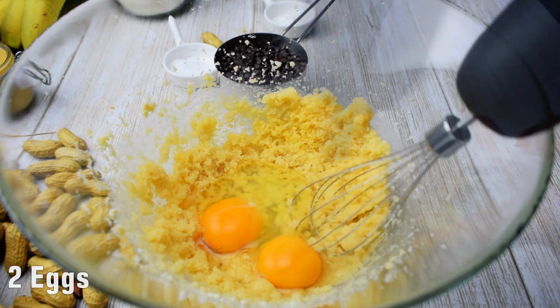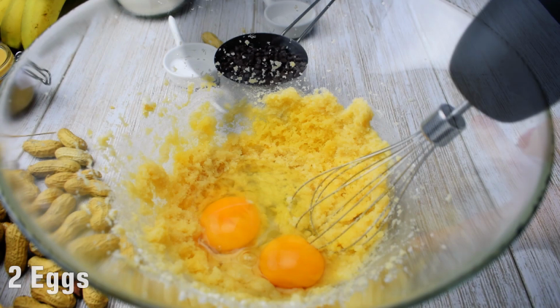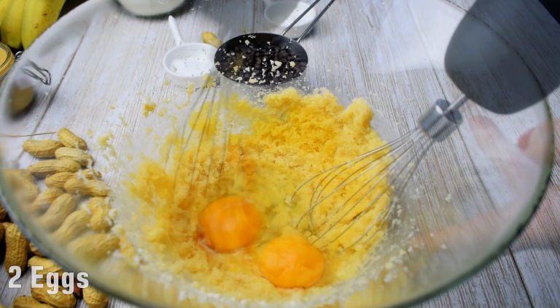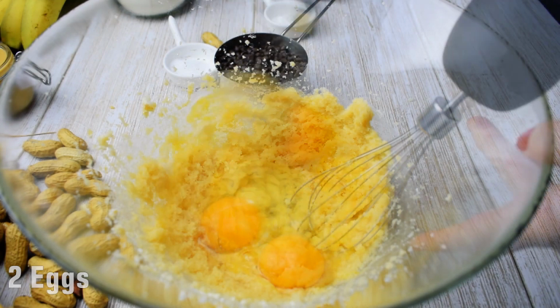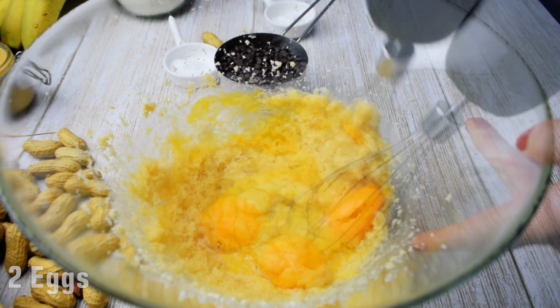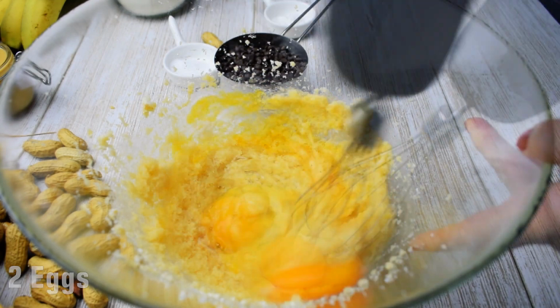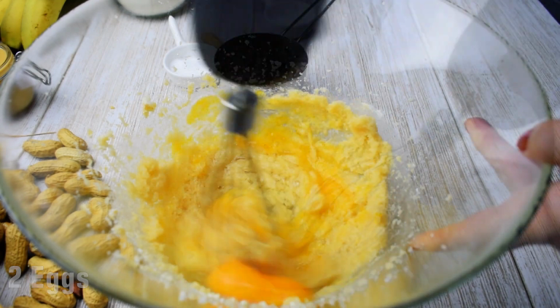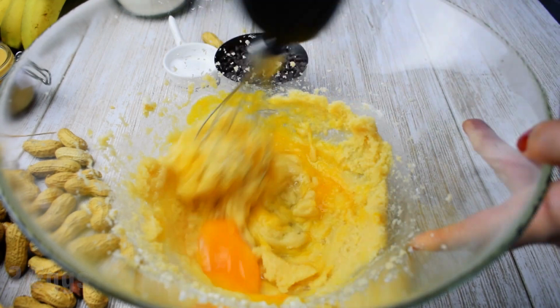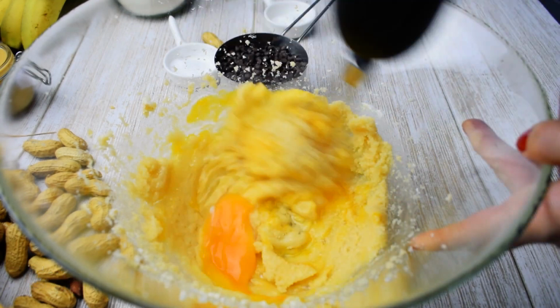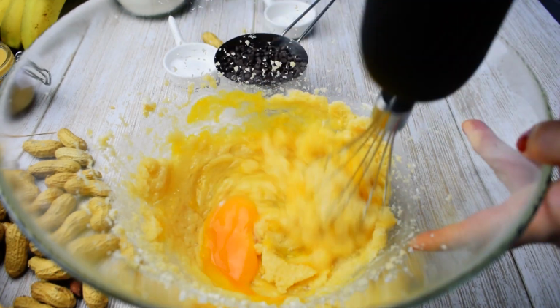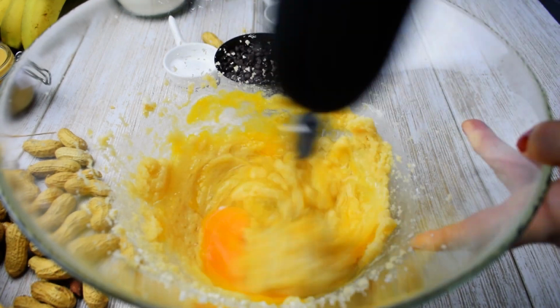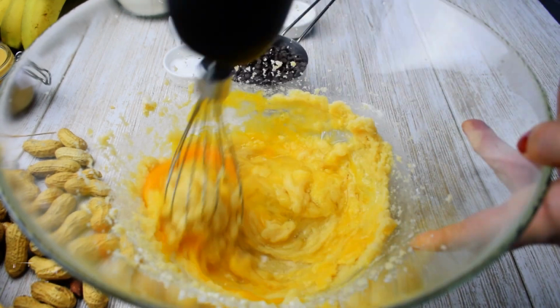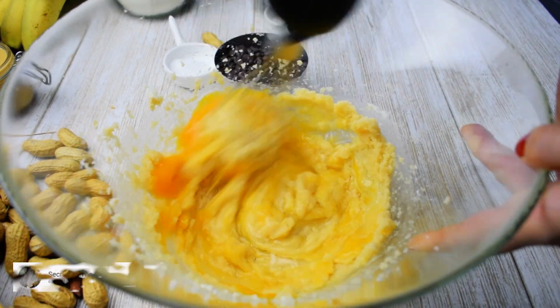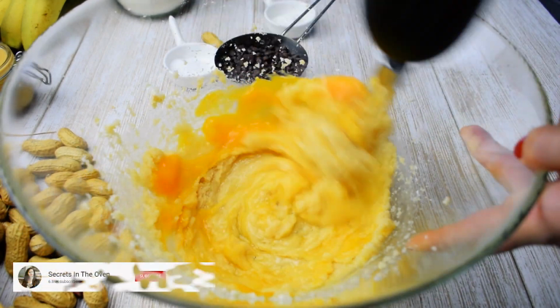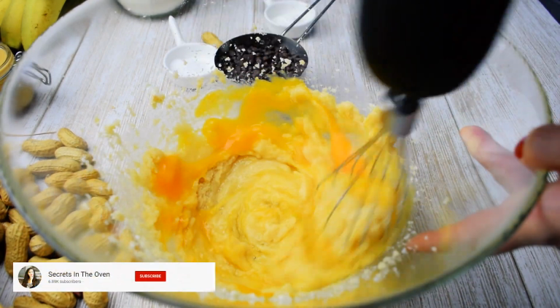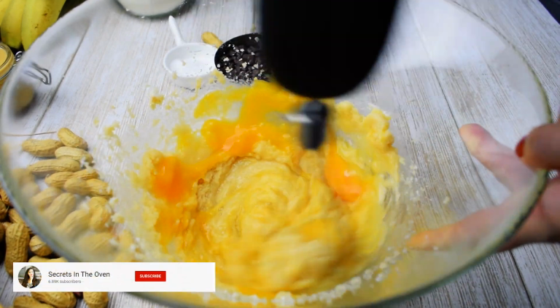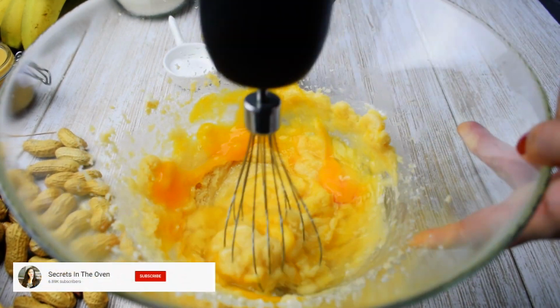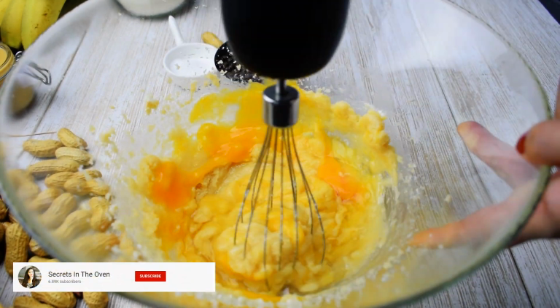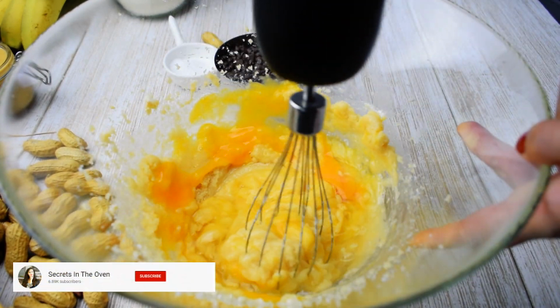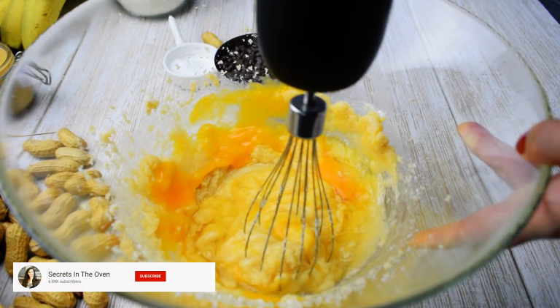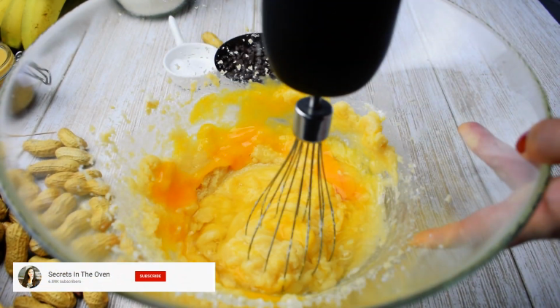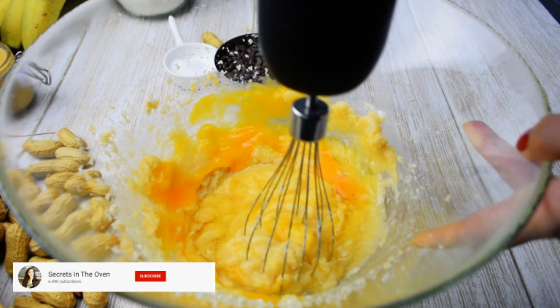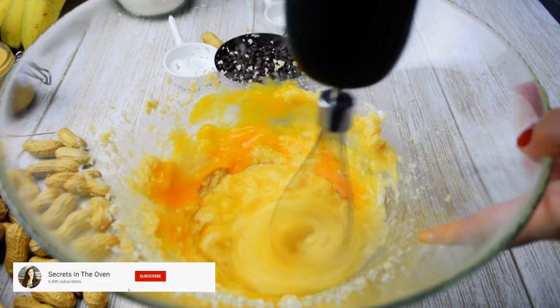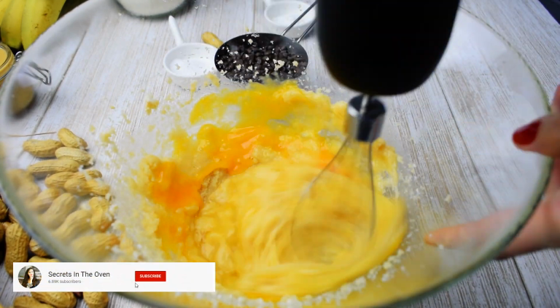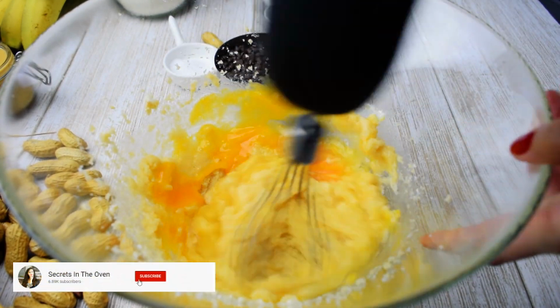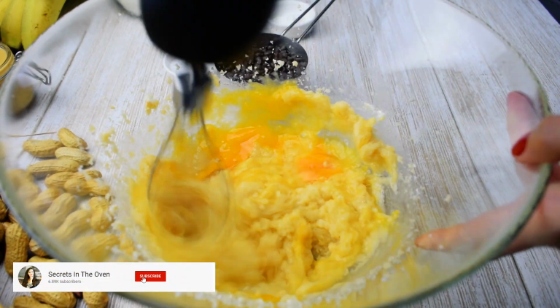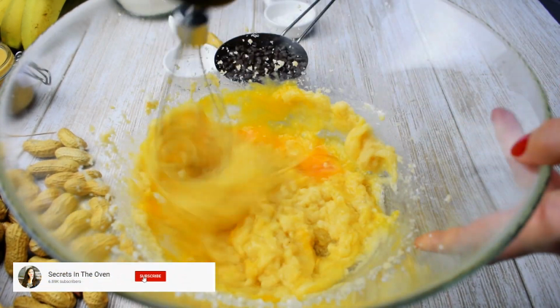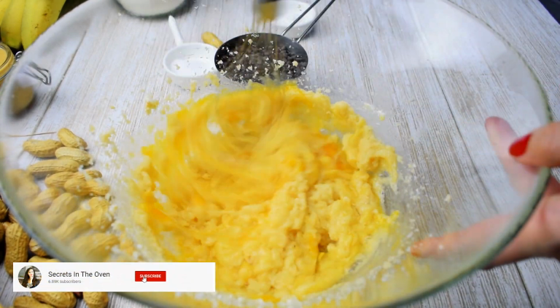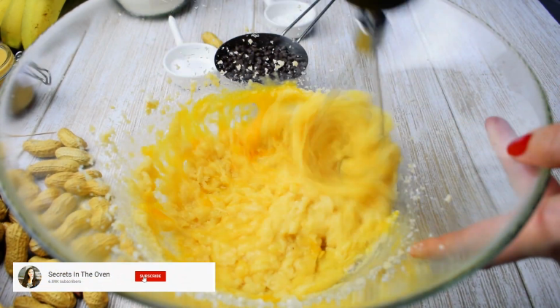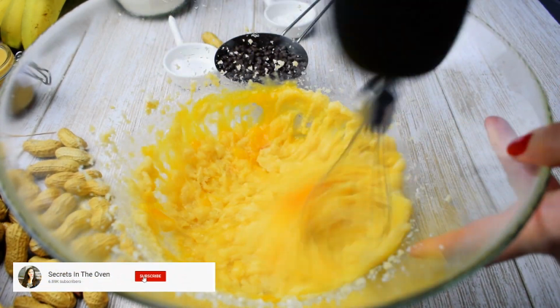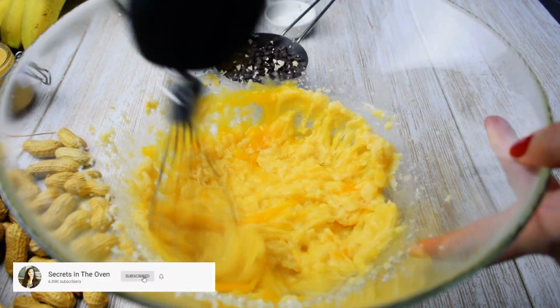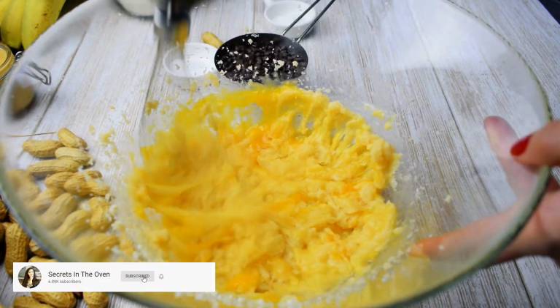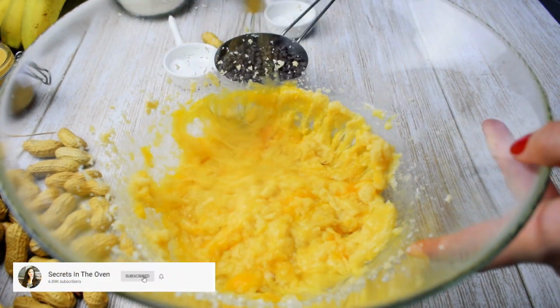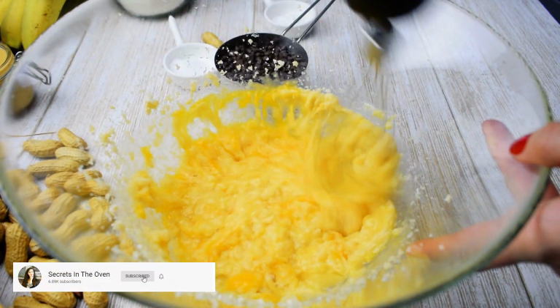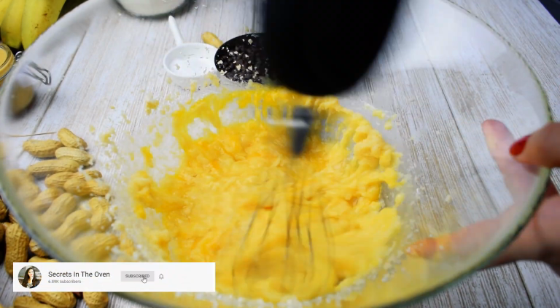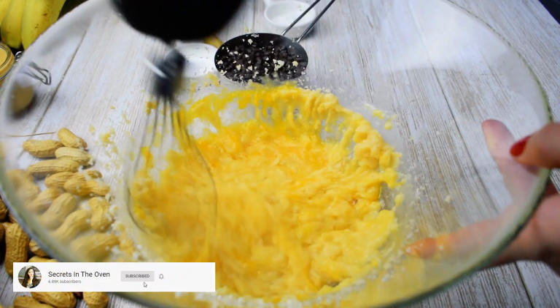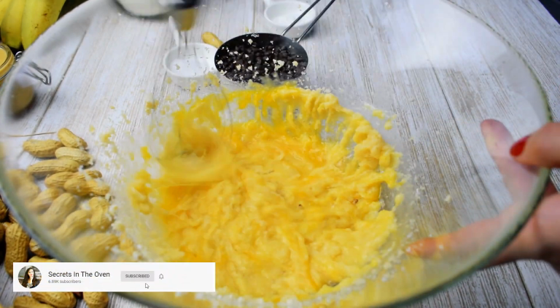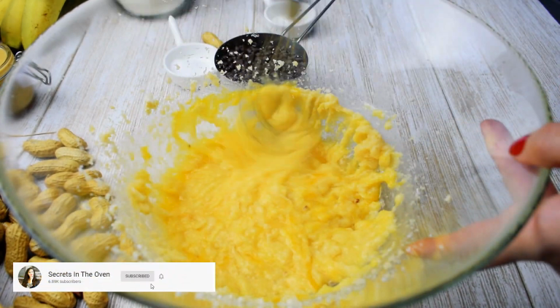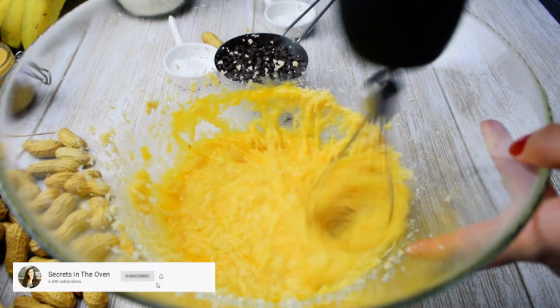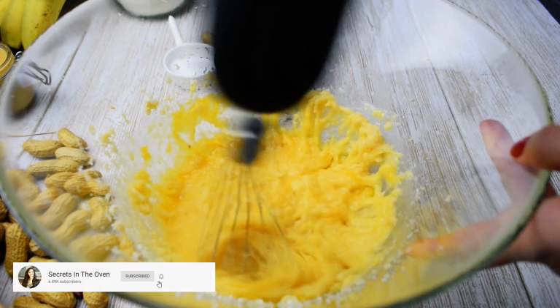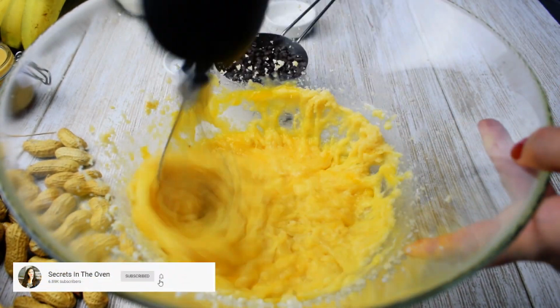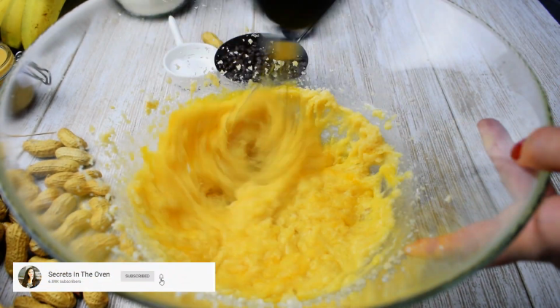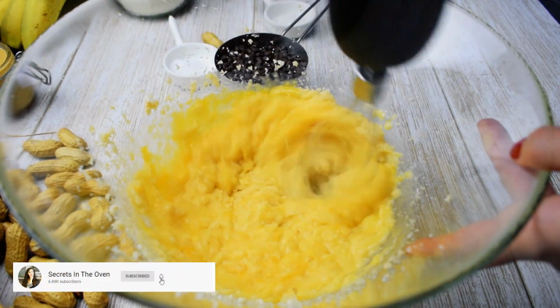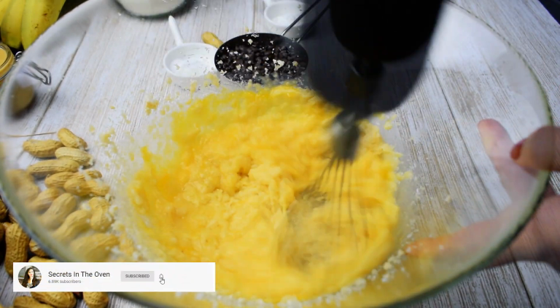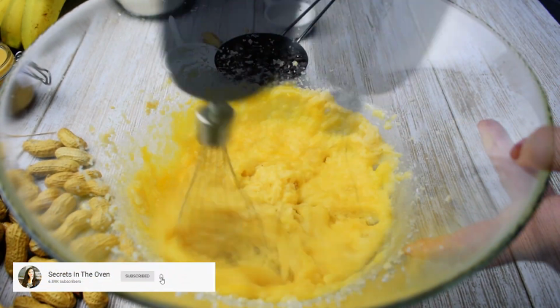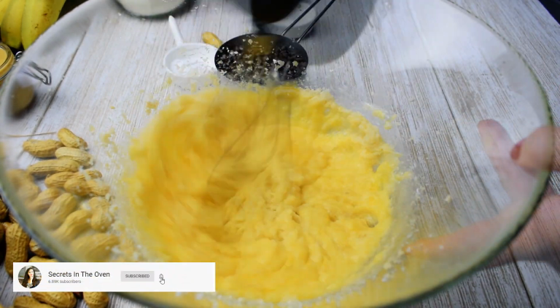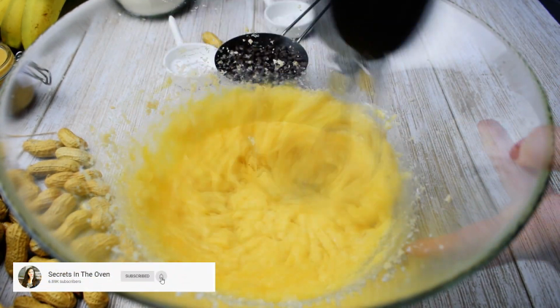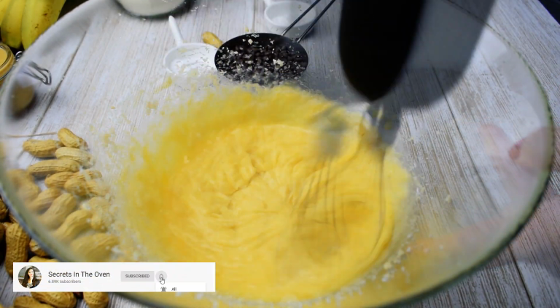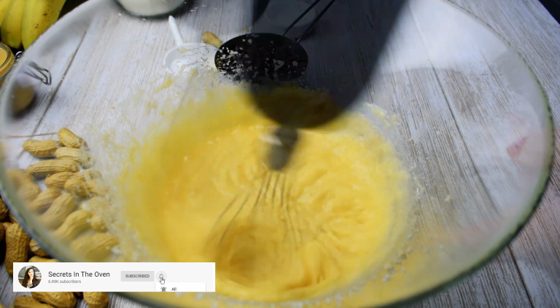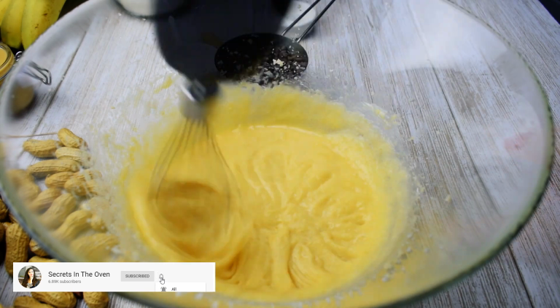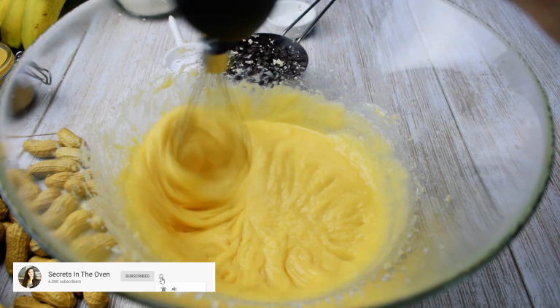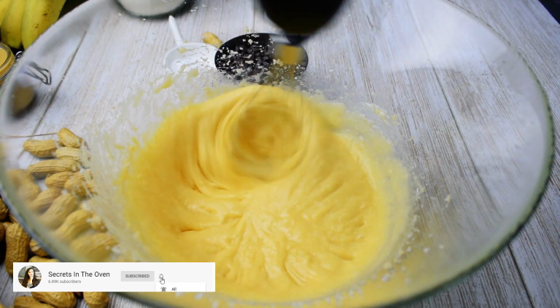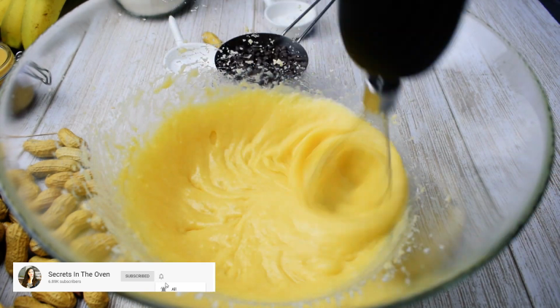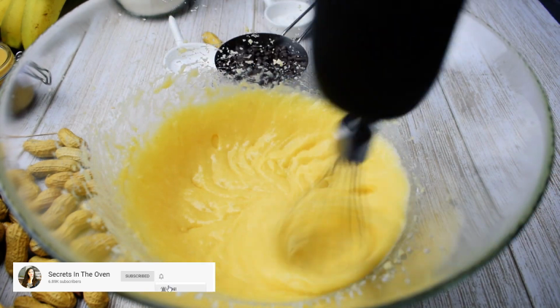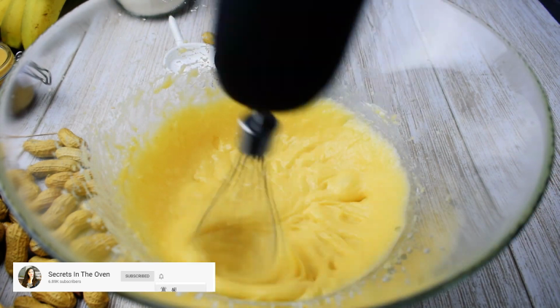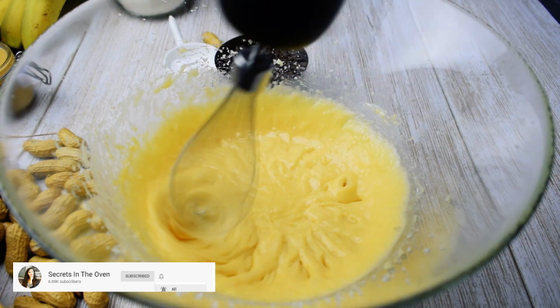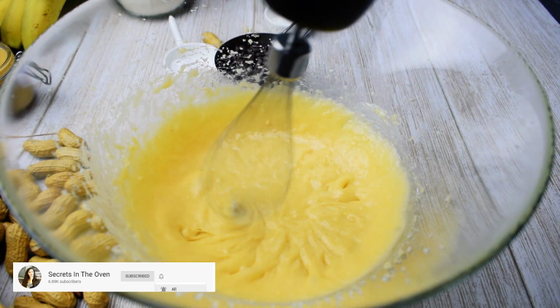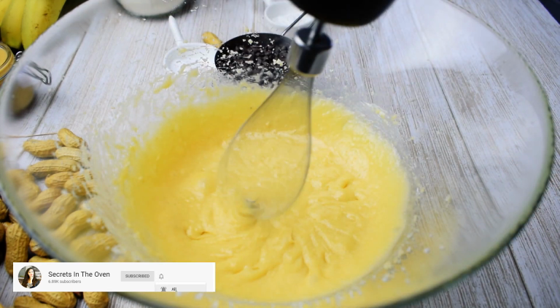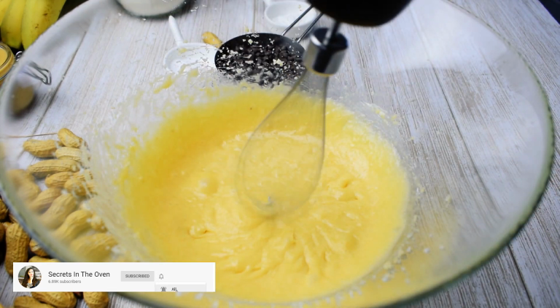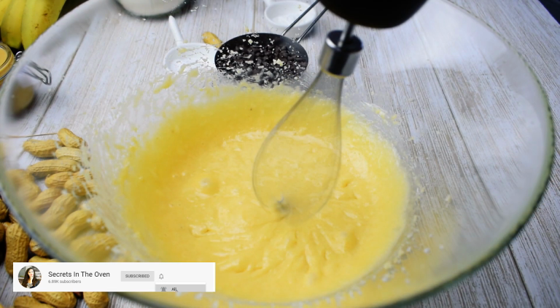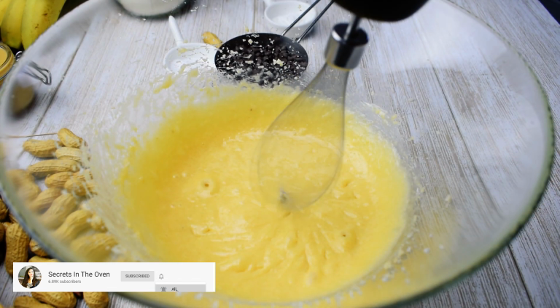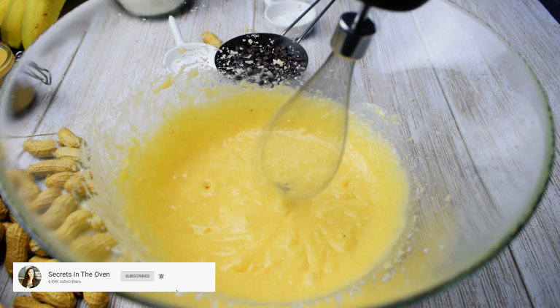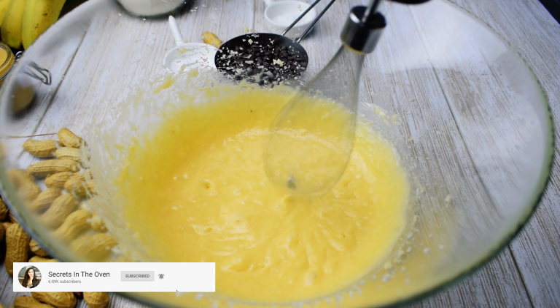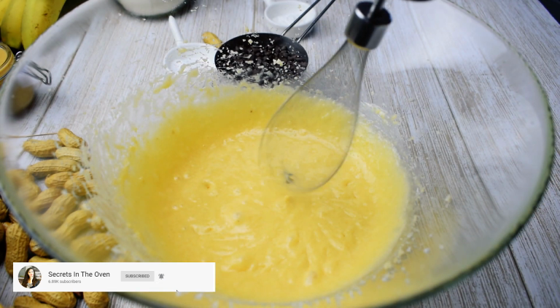Pay attention to not over mix. Next, we will take care of the dry ingredients.